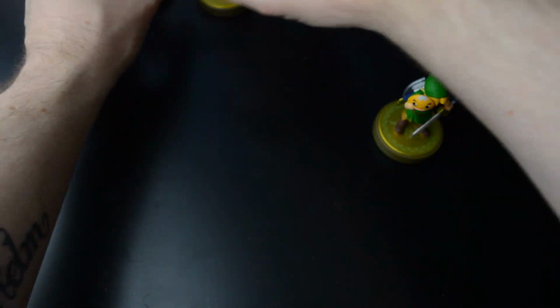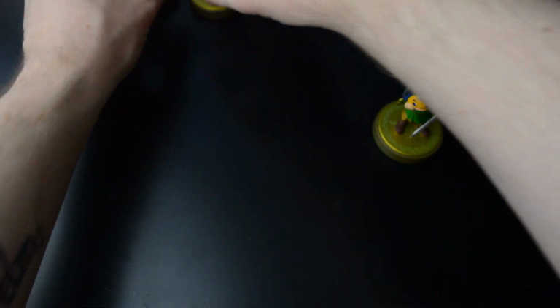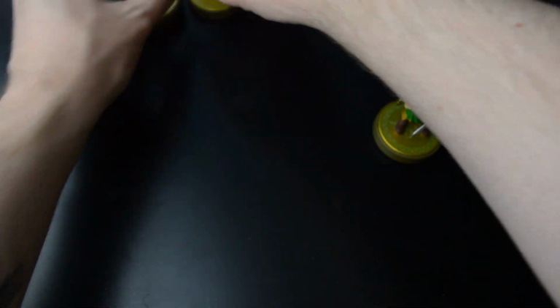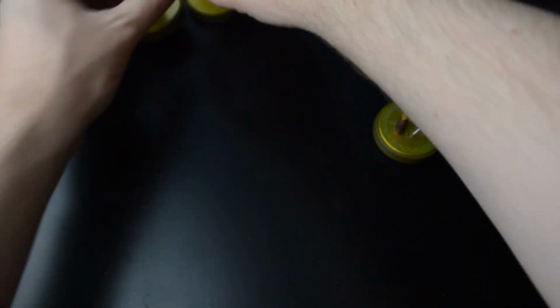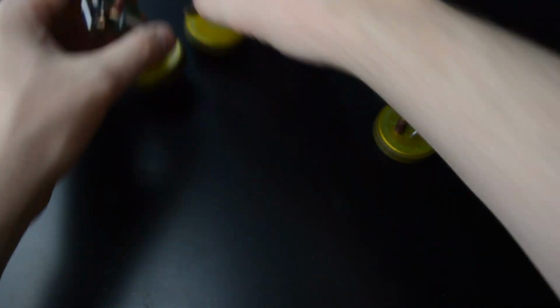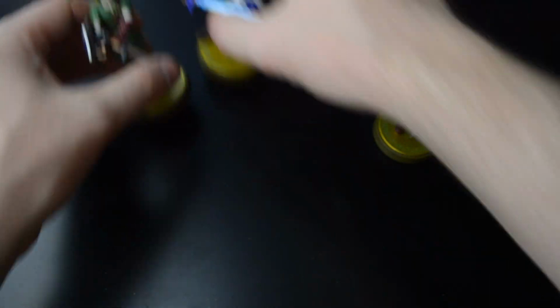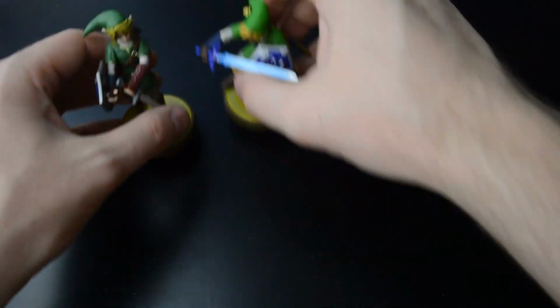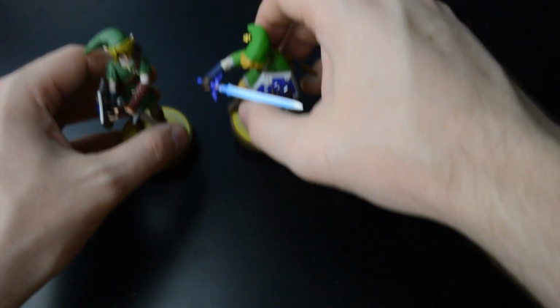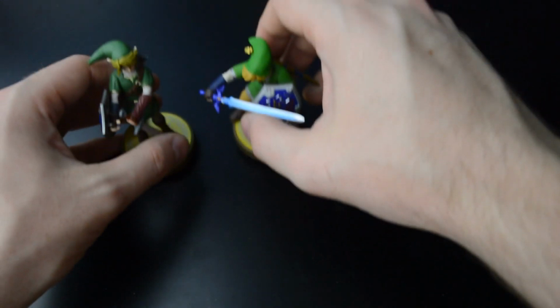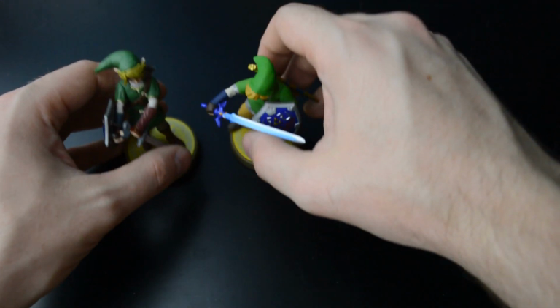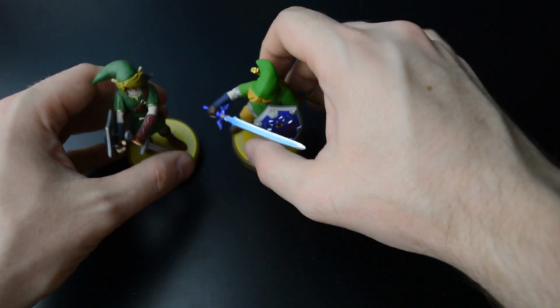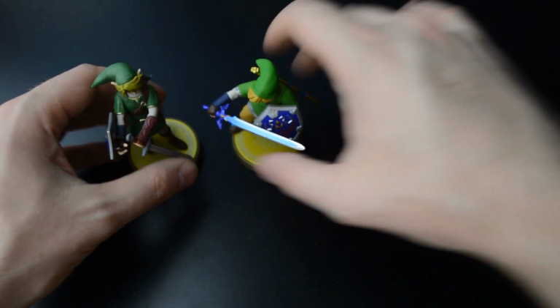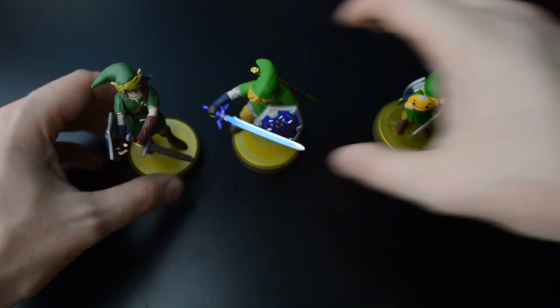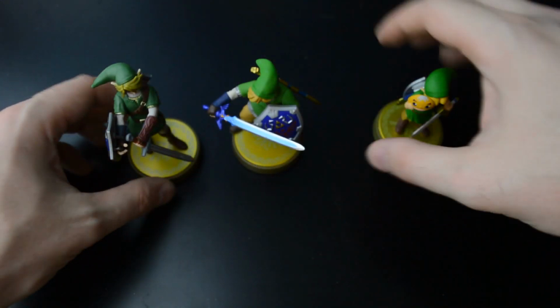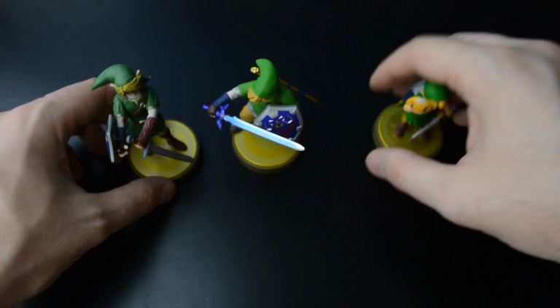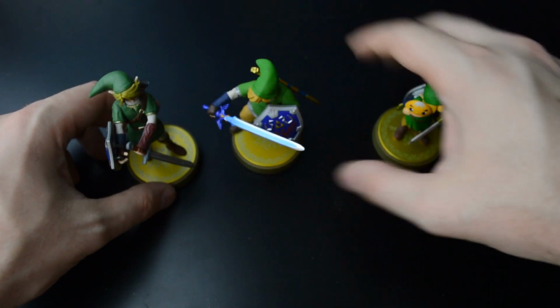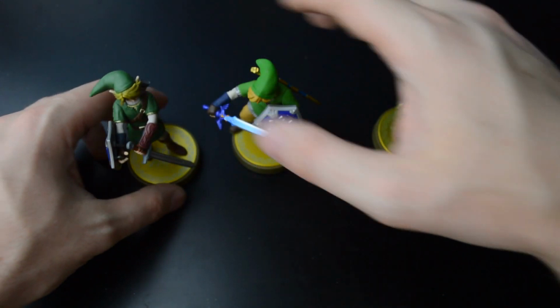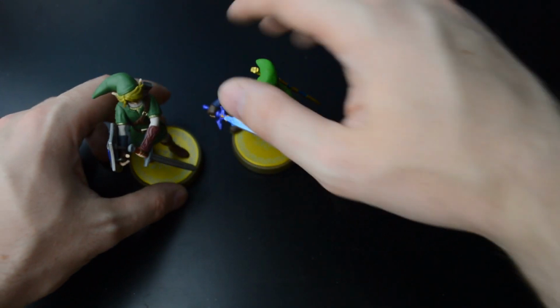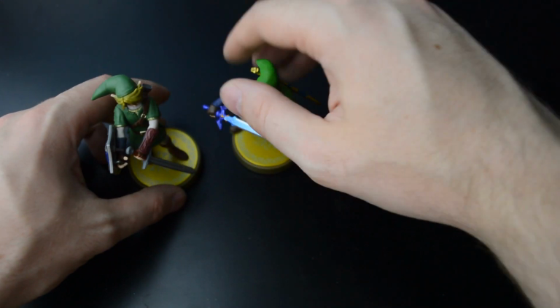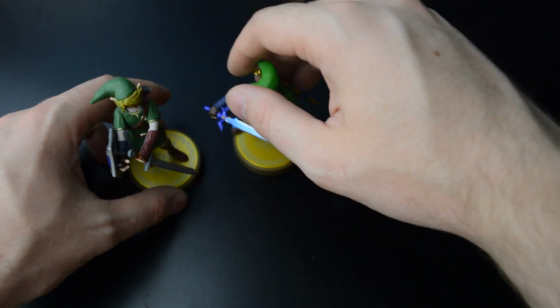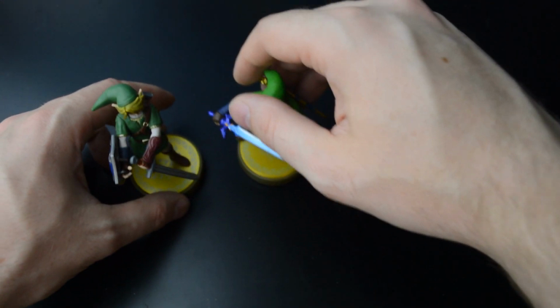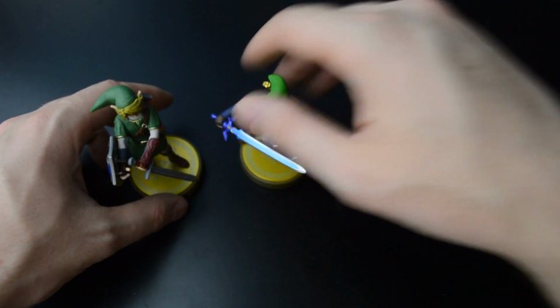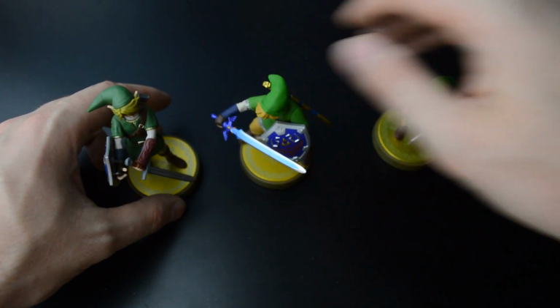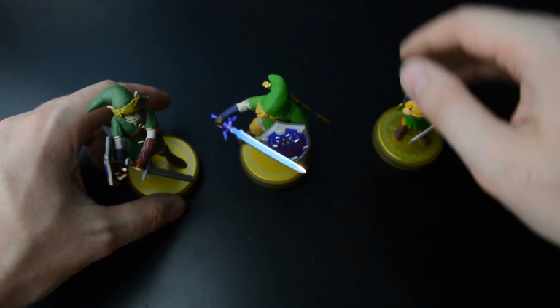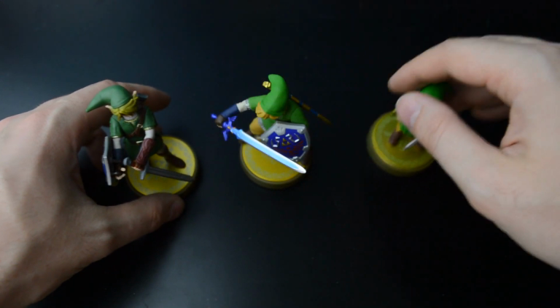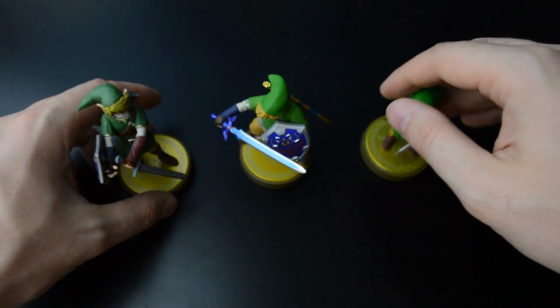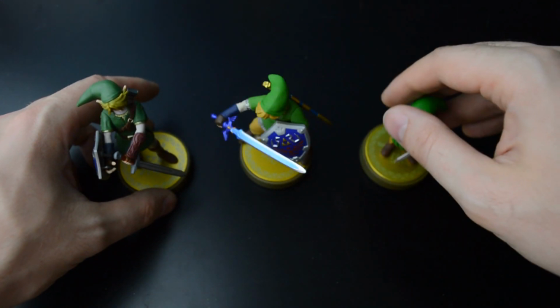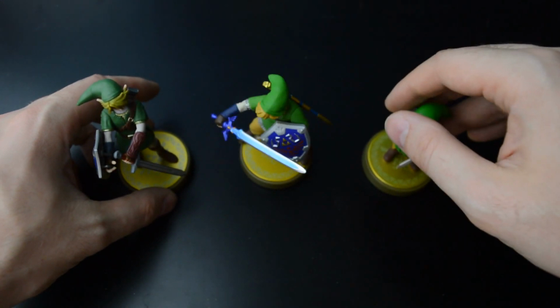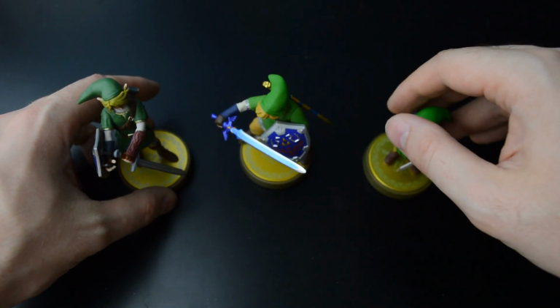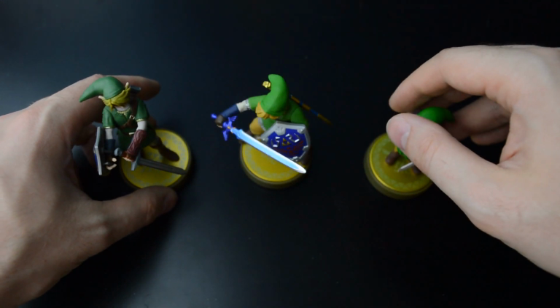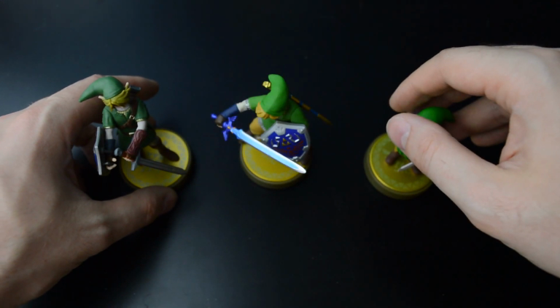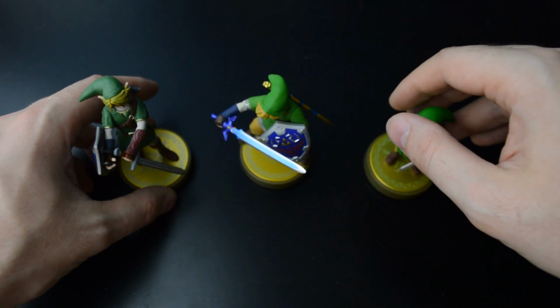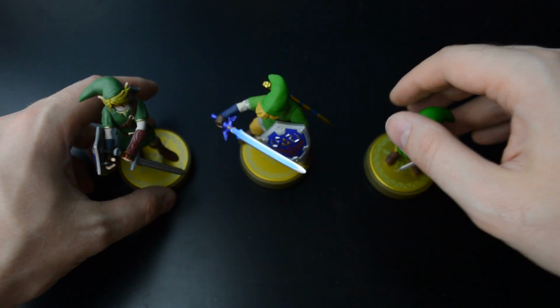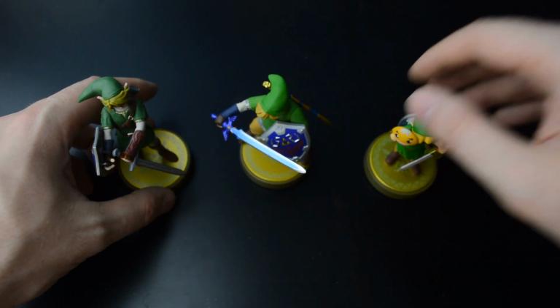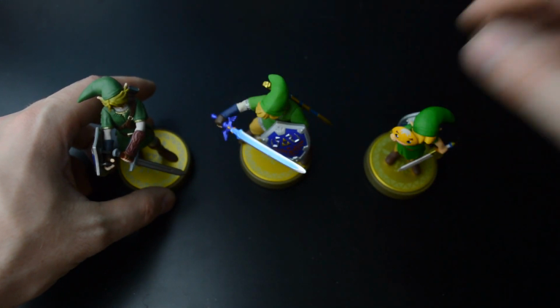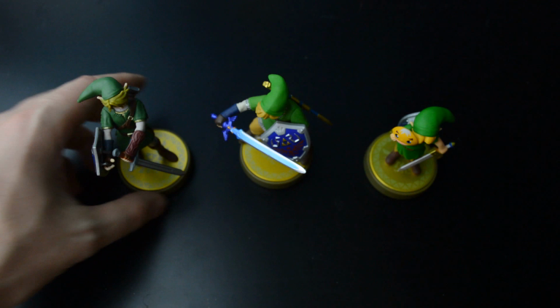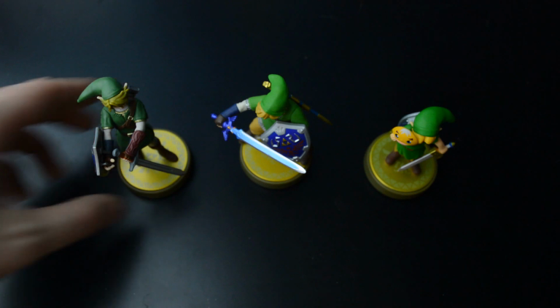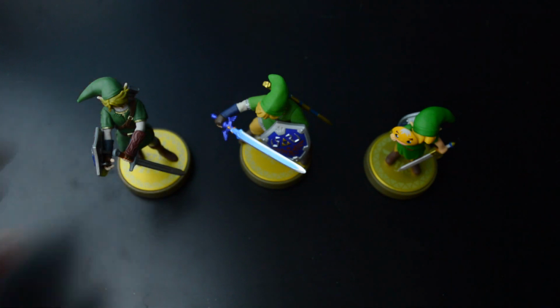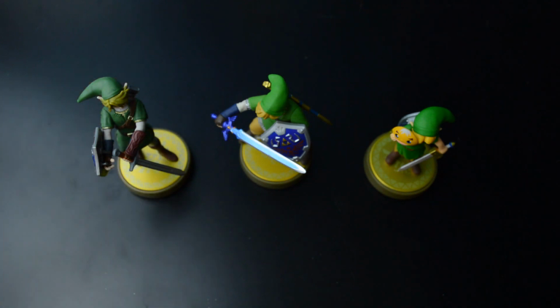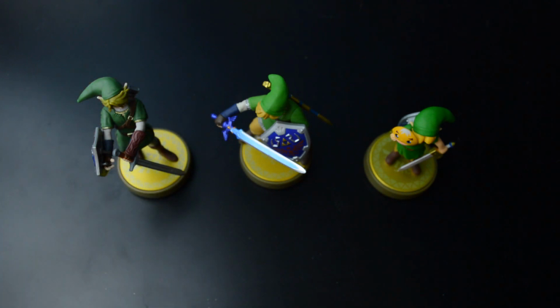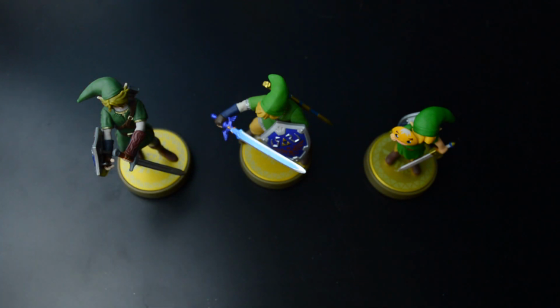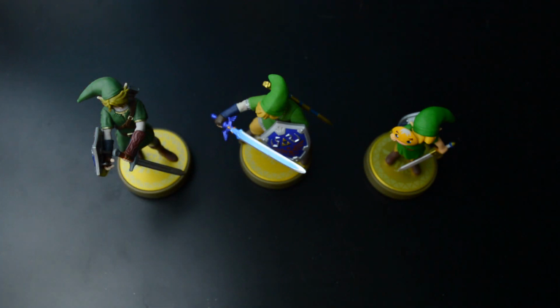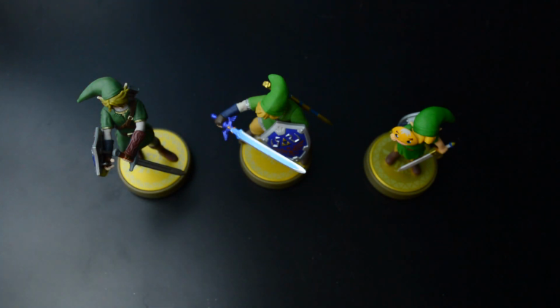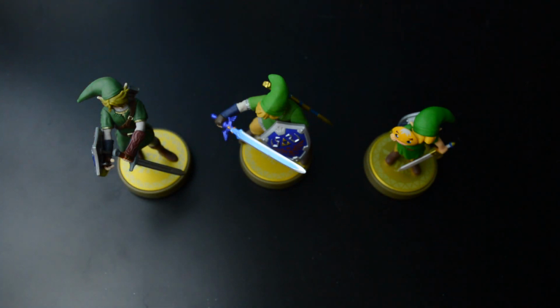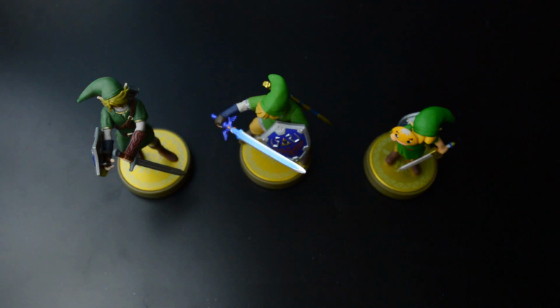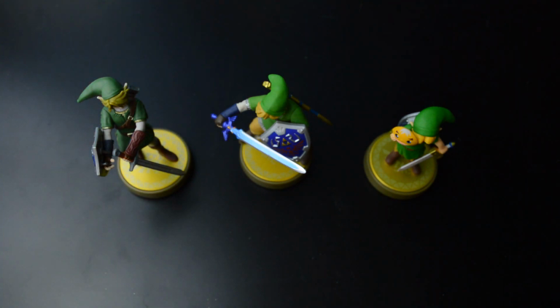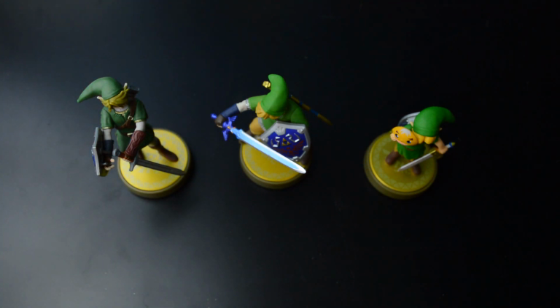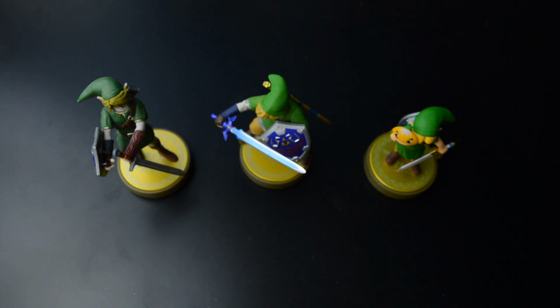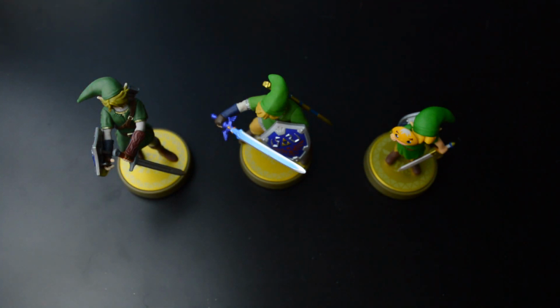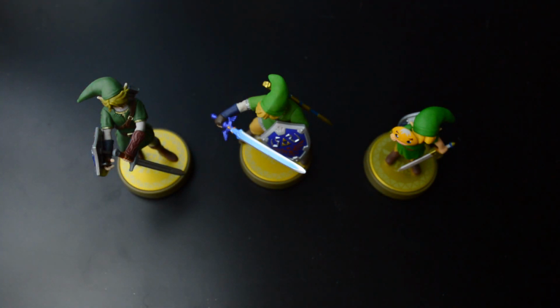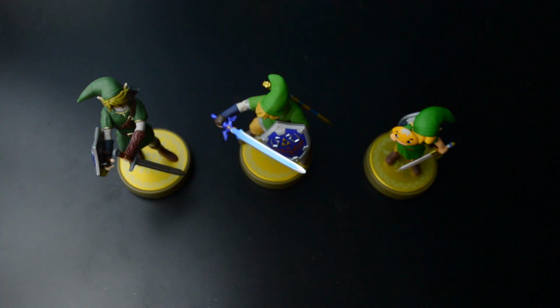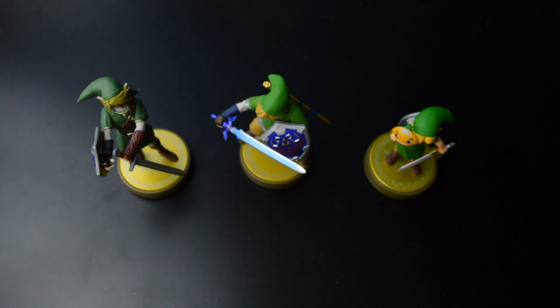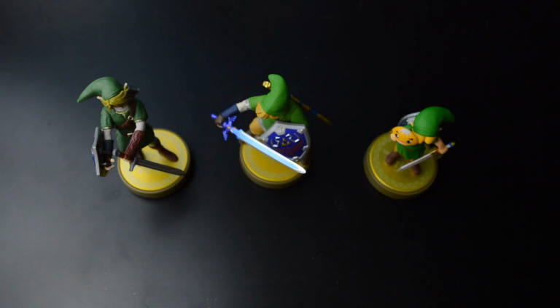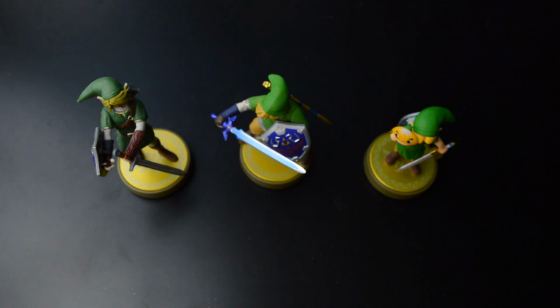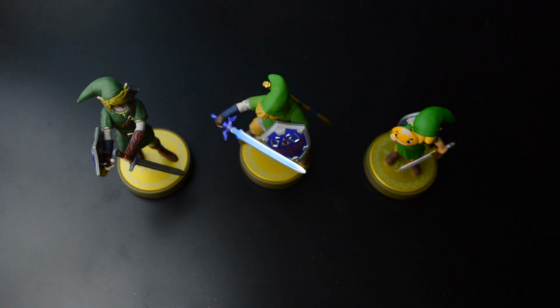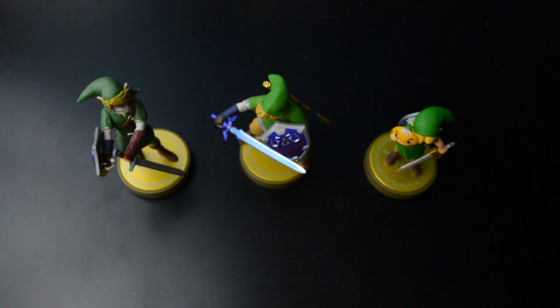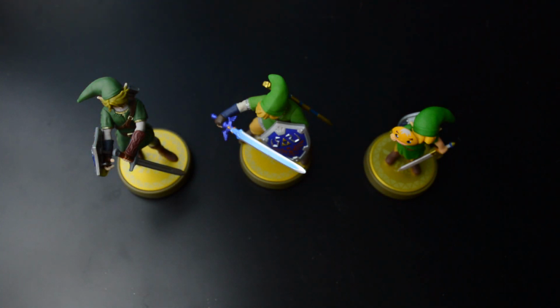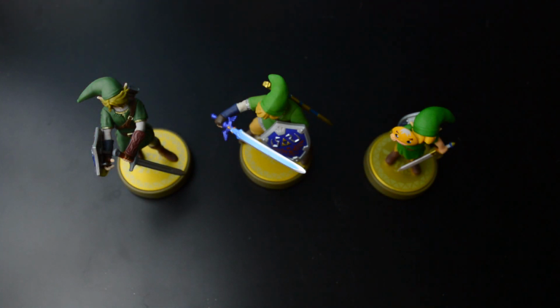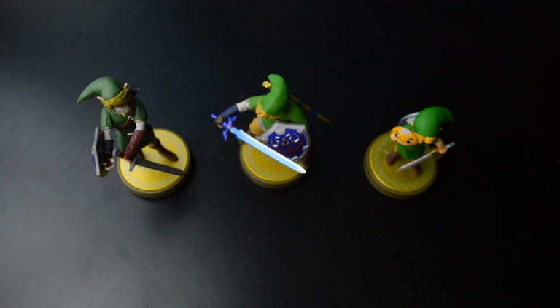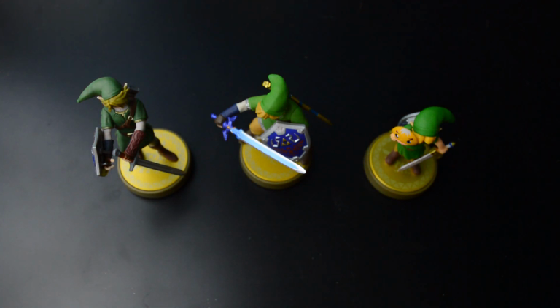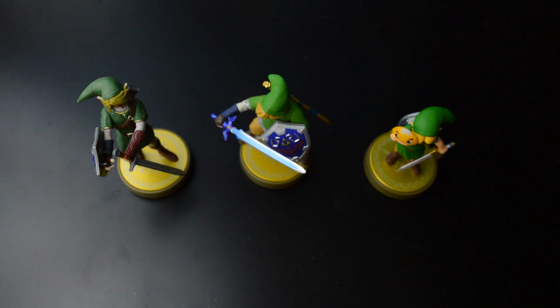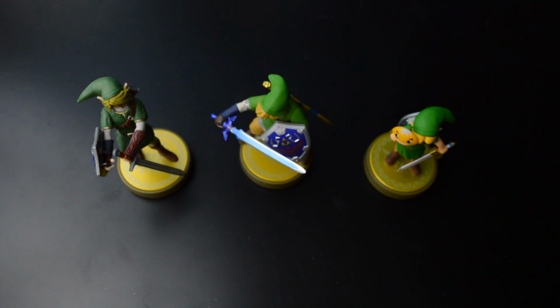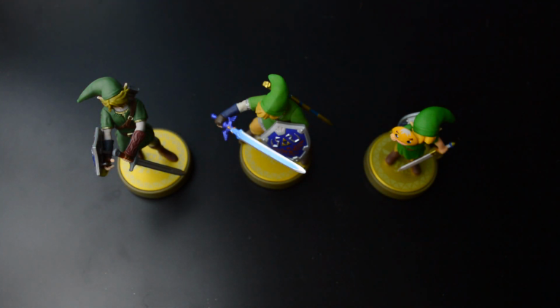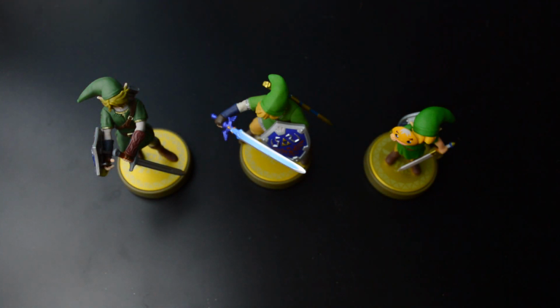Three more Links in the Legend of Zelda amiibo series. Thanks for watching — I'll see you next time. Bye.